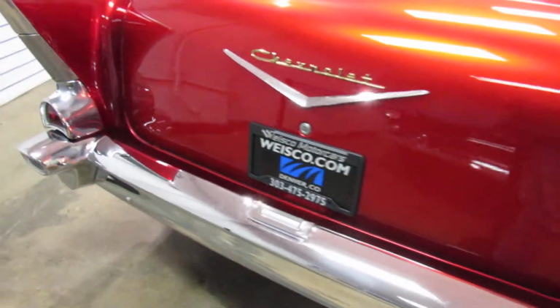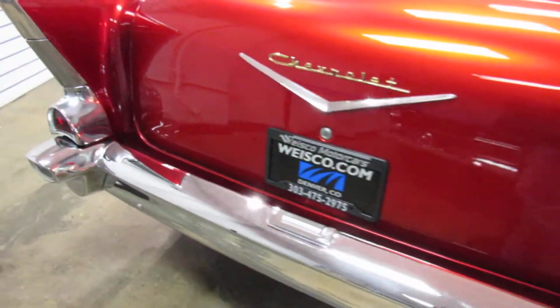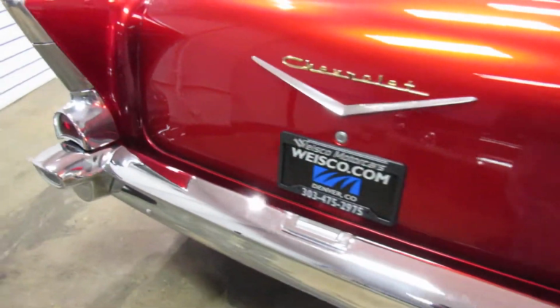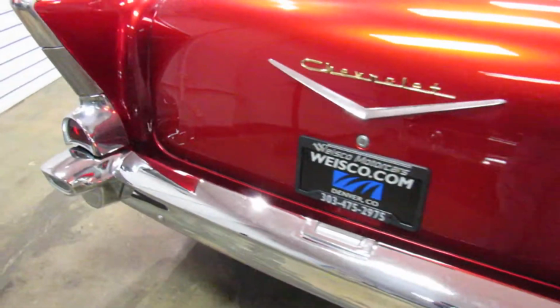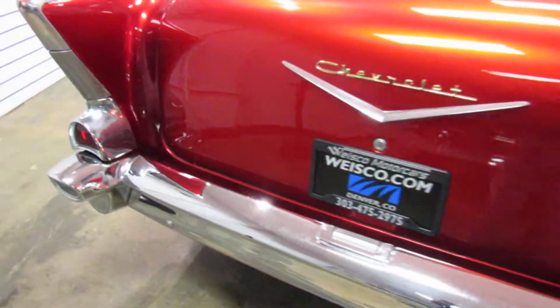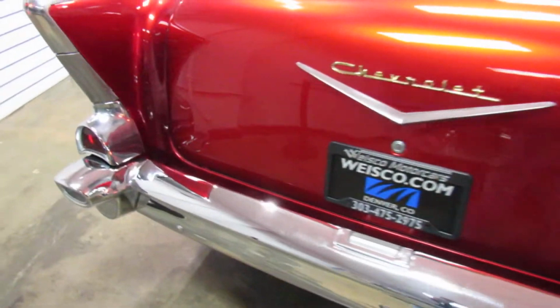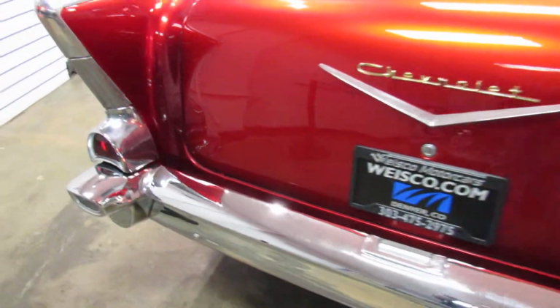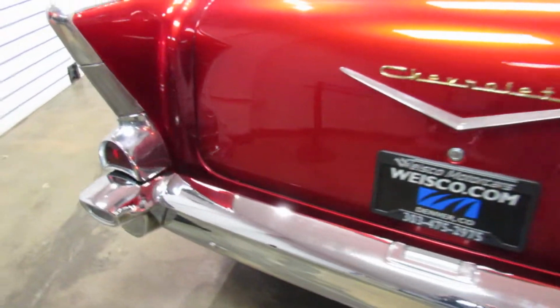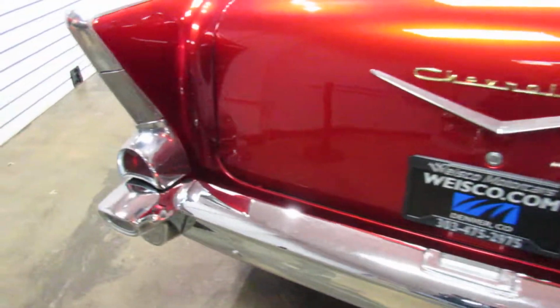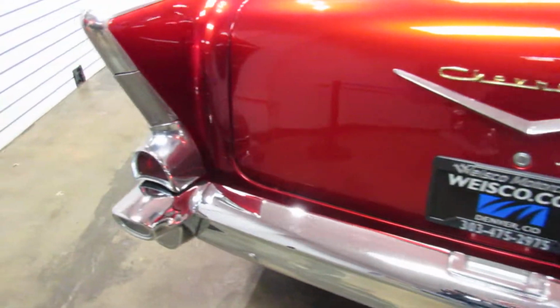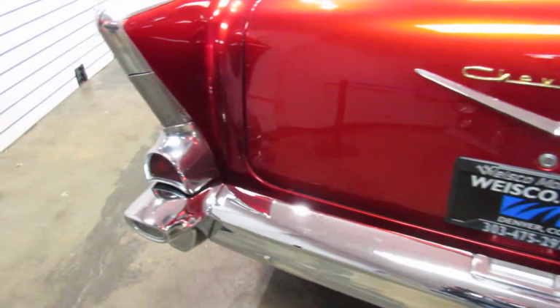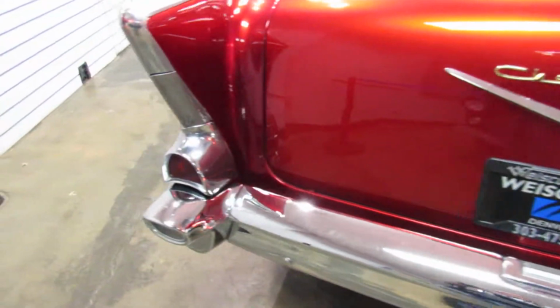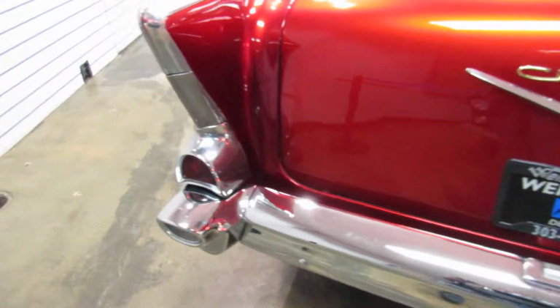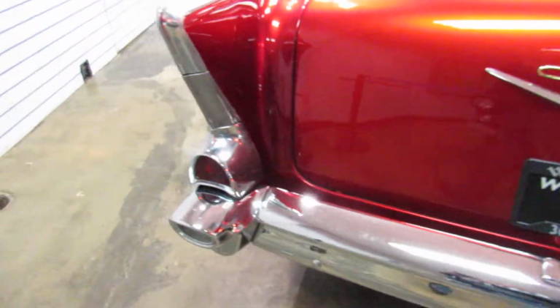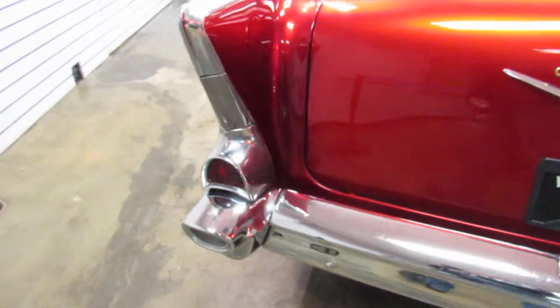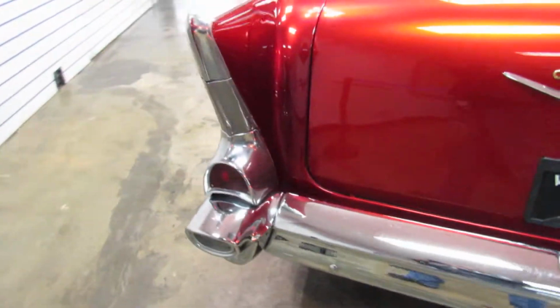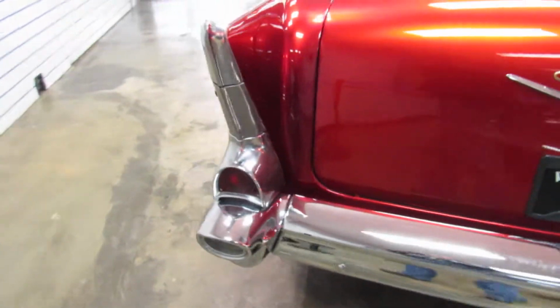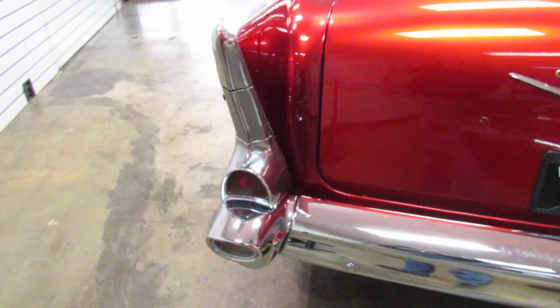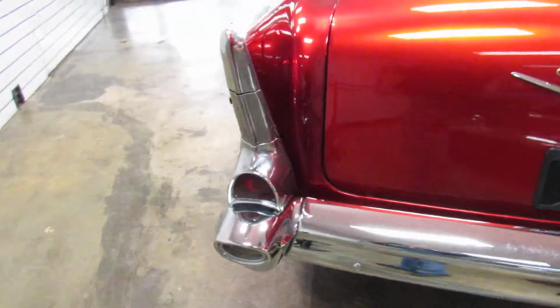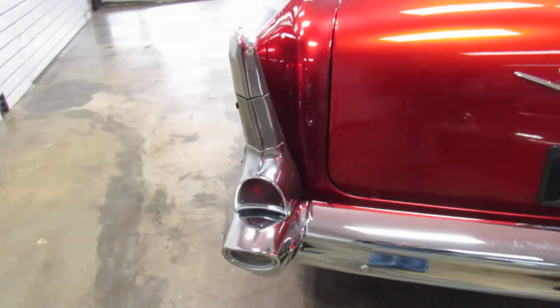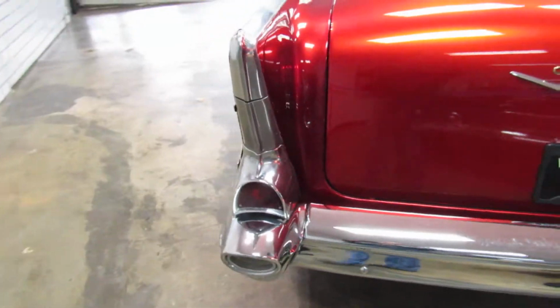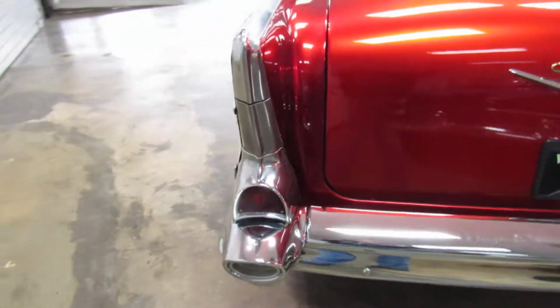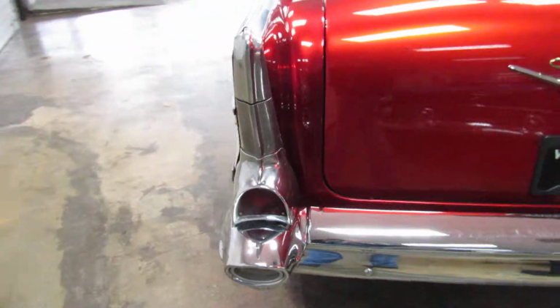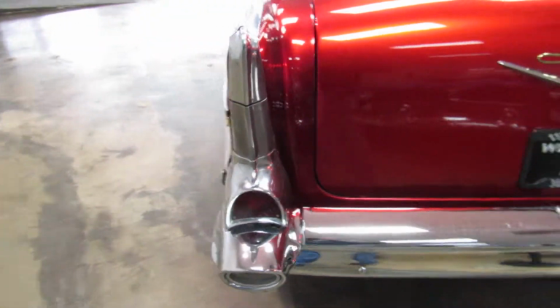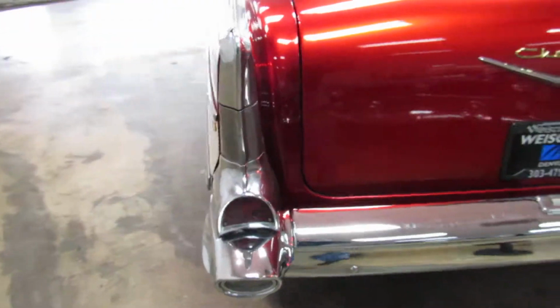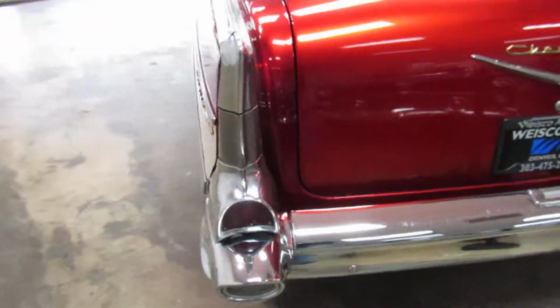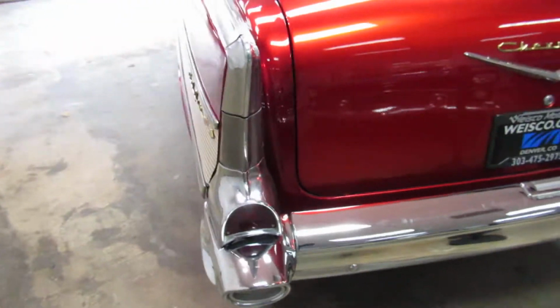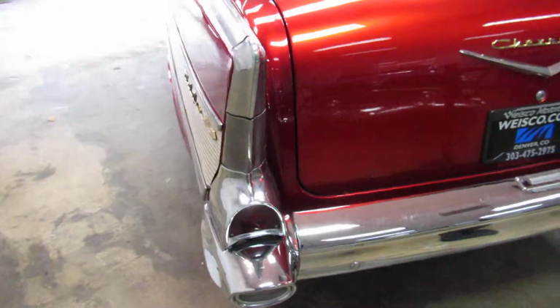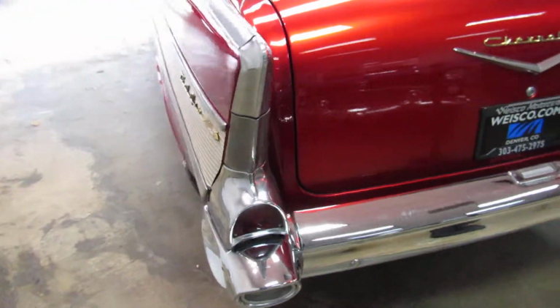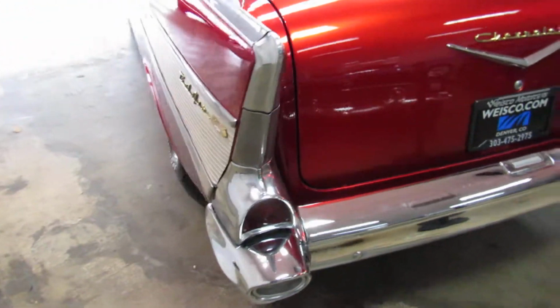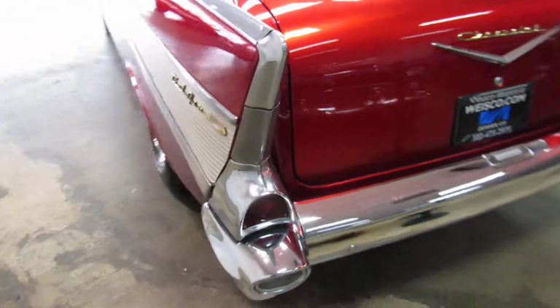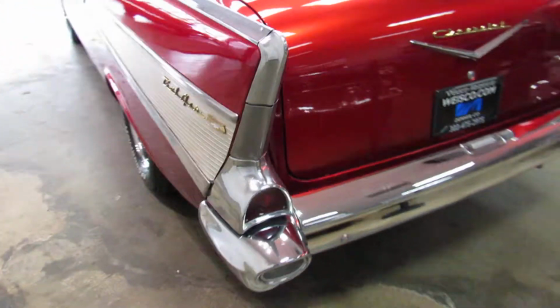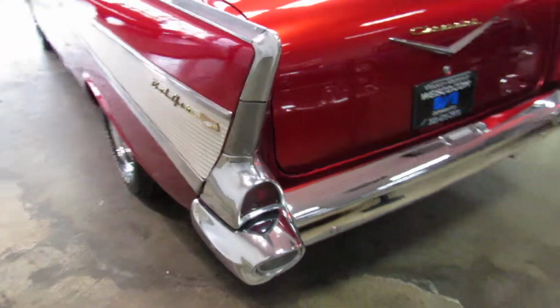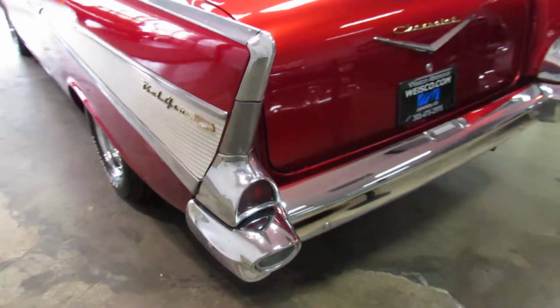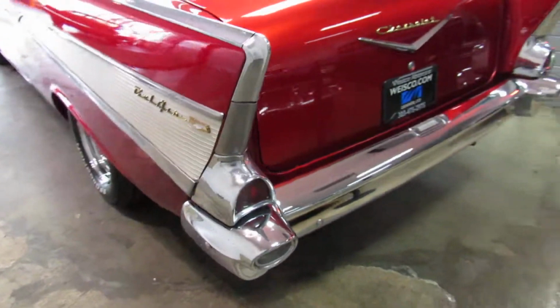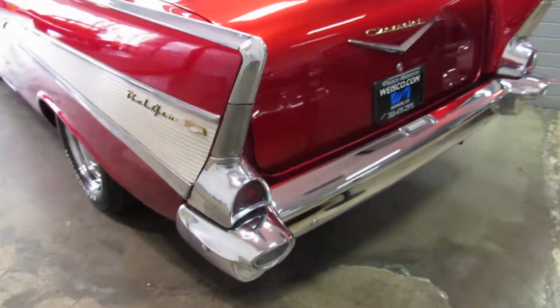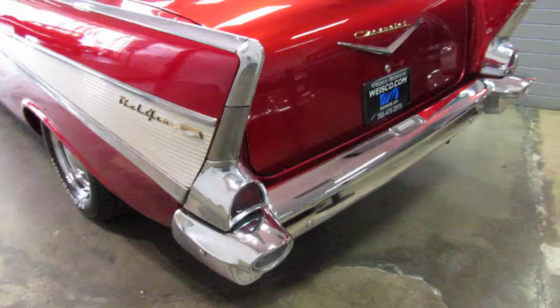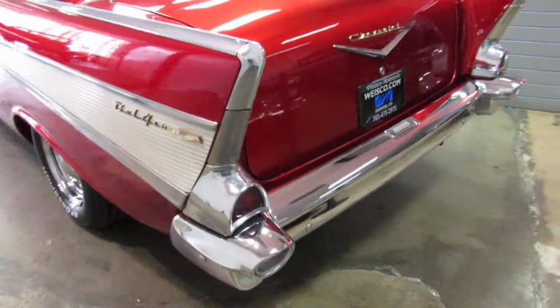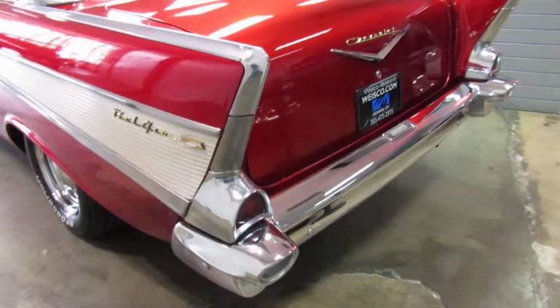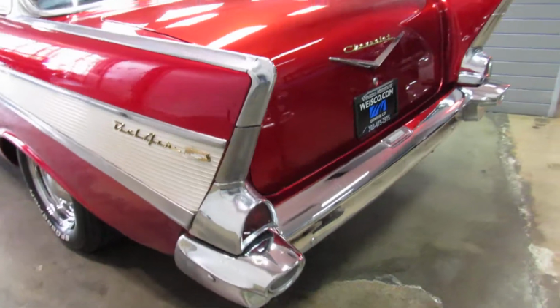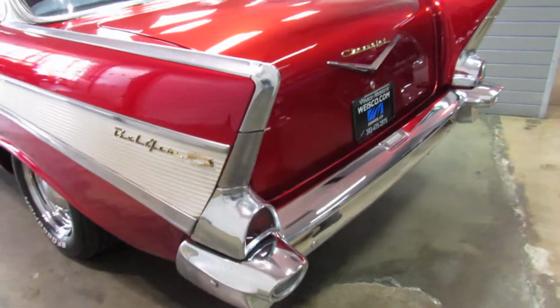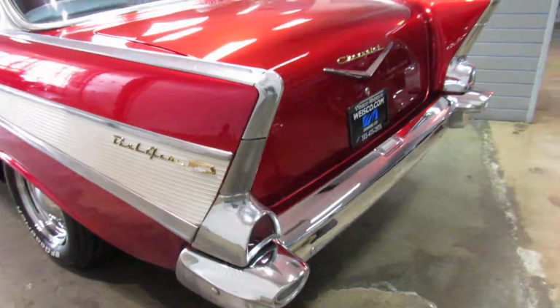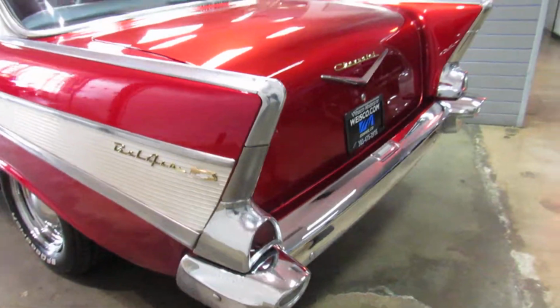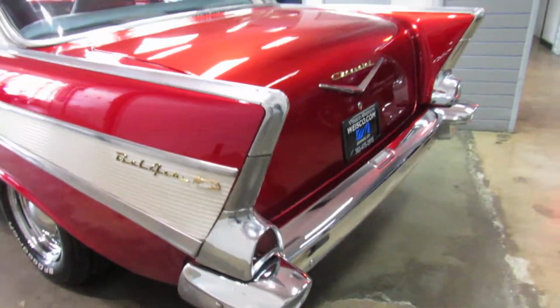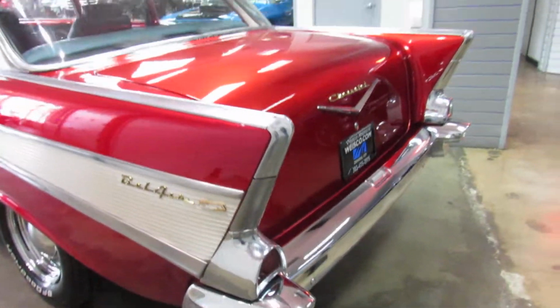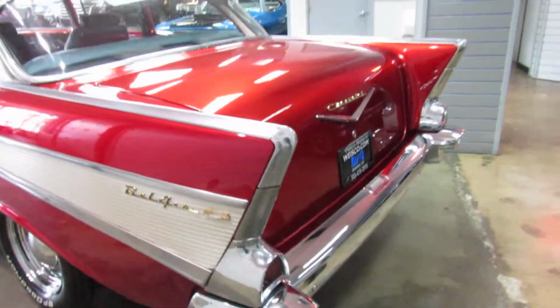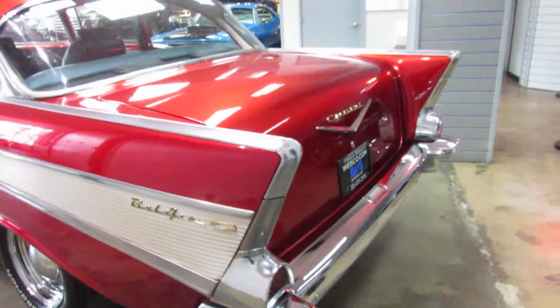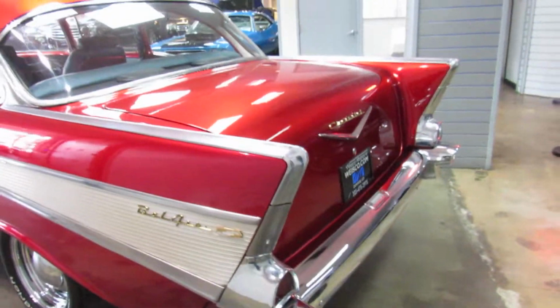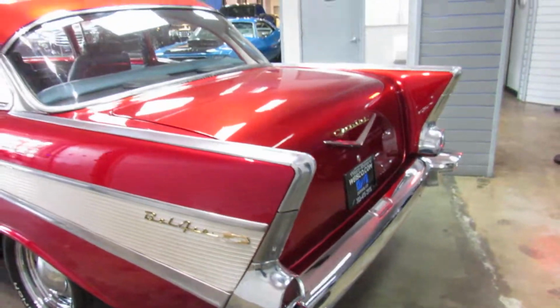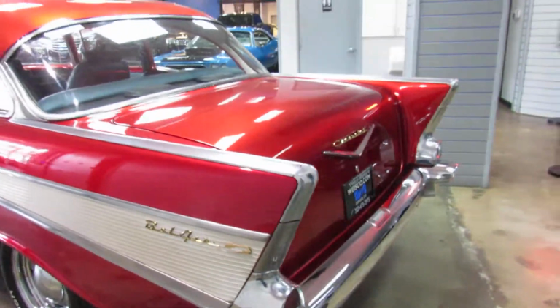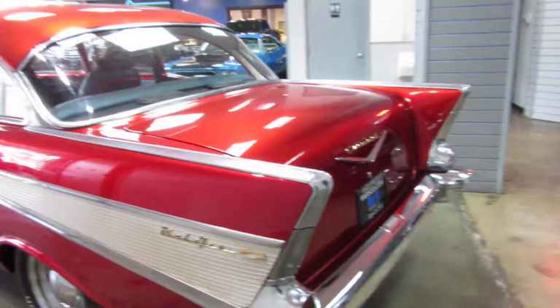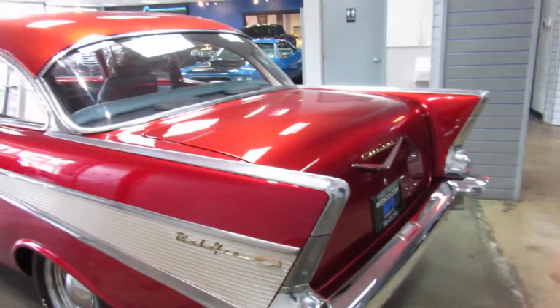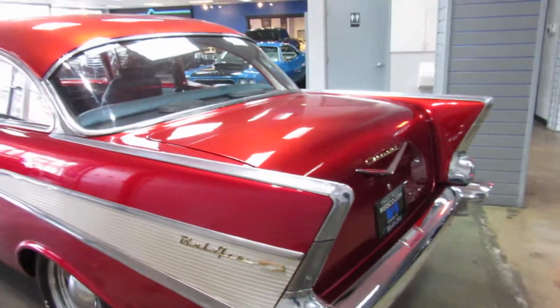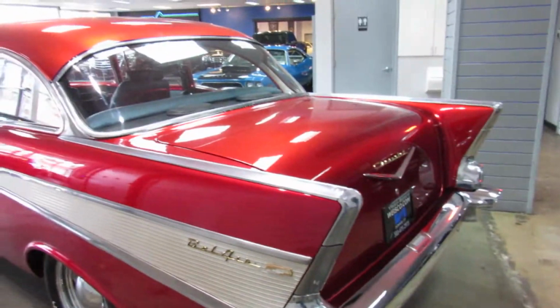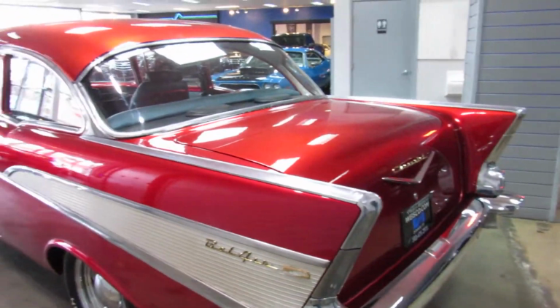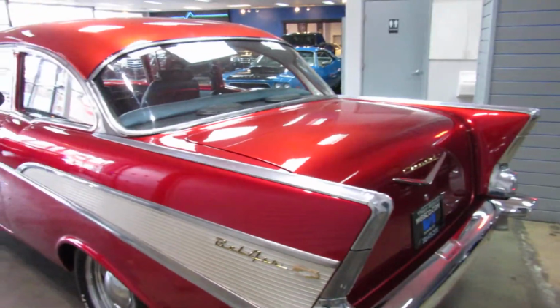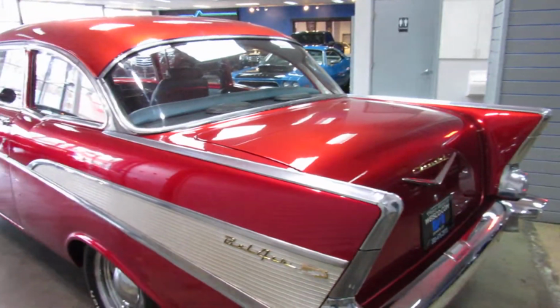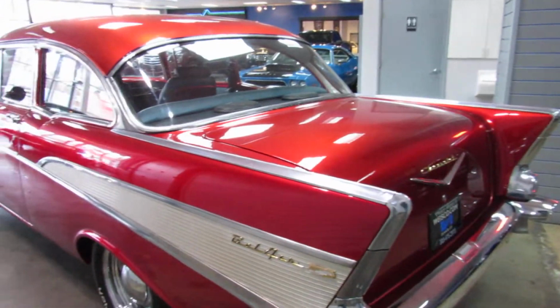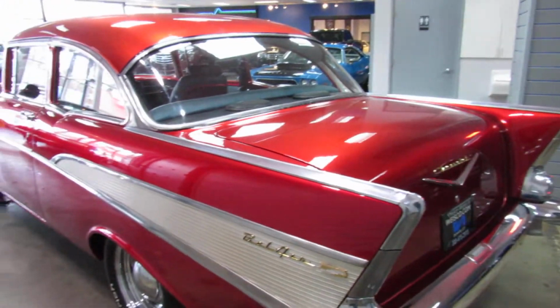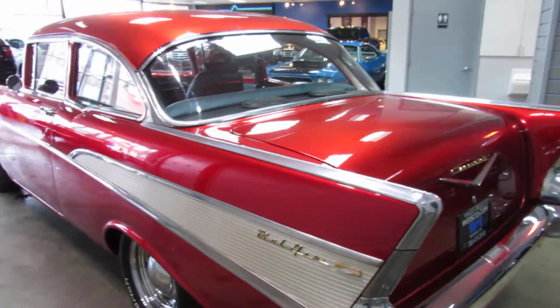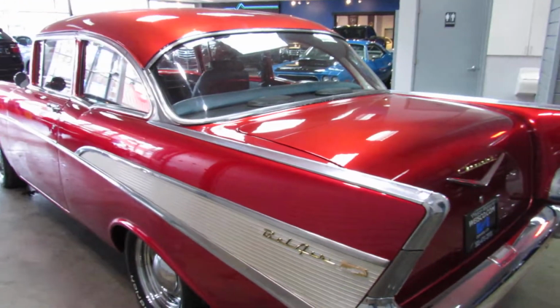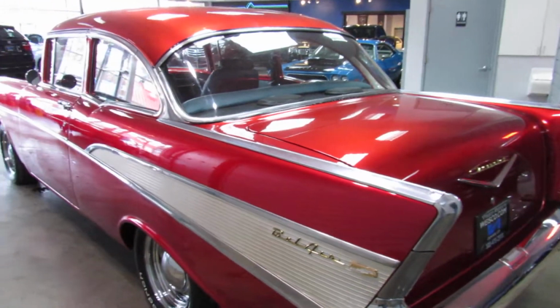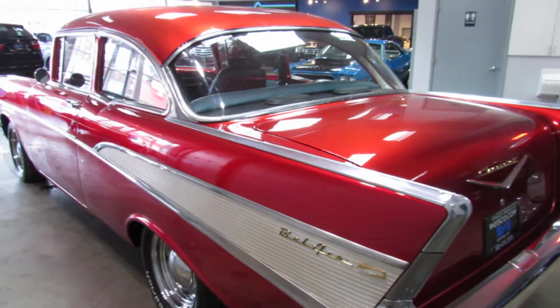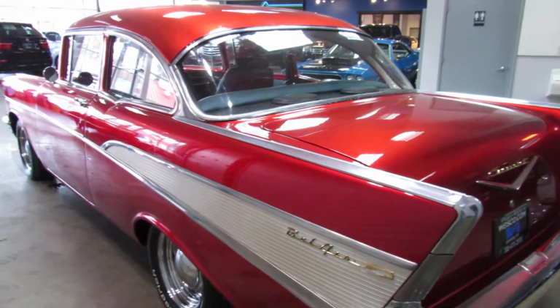The body and paint are in really nice shape. Same with all the bright work — it looks good as well.